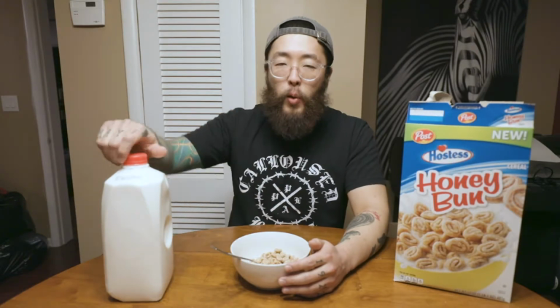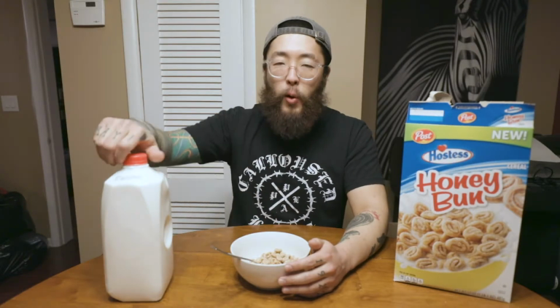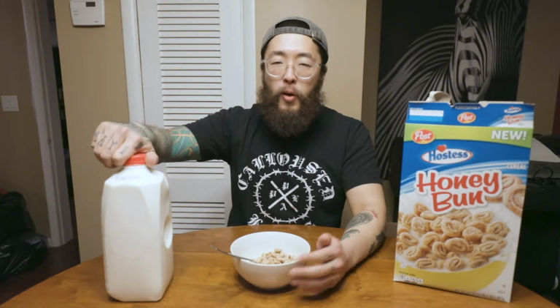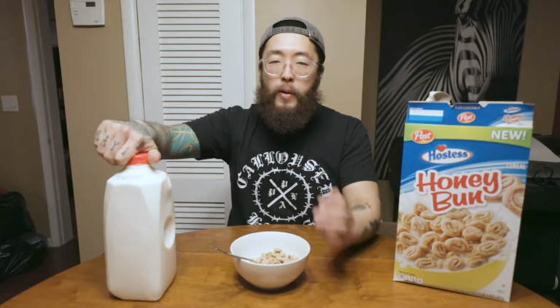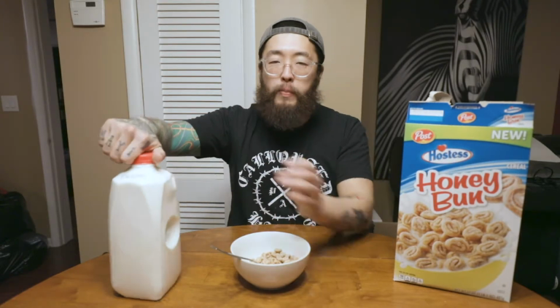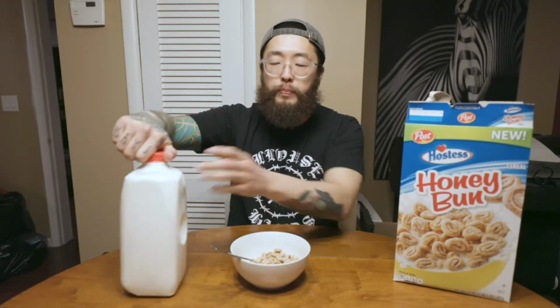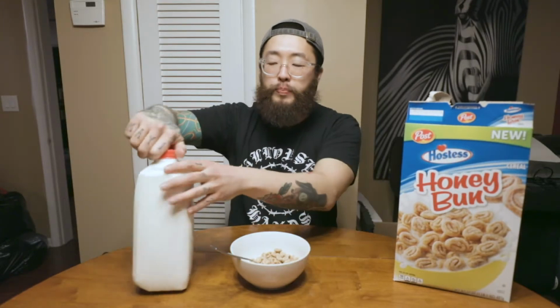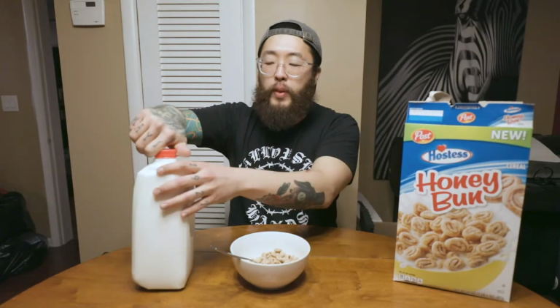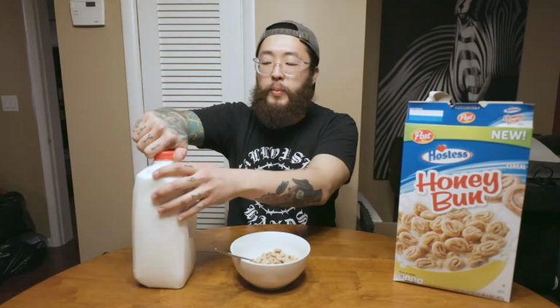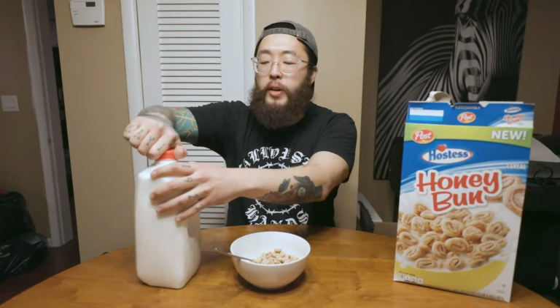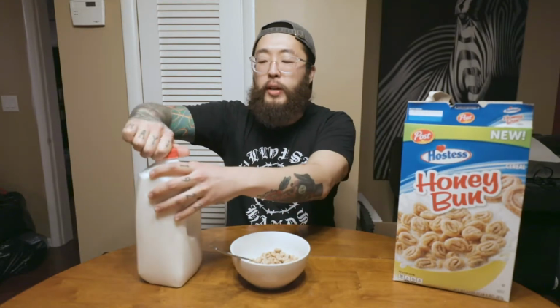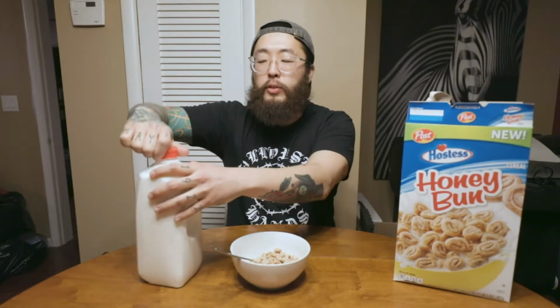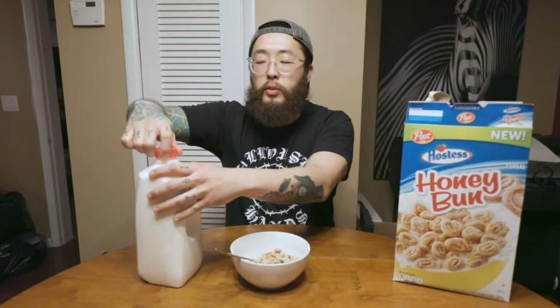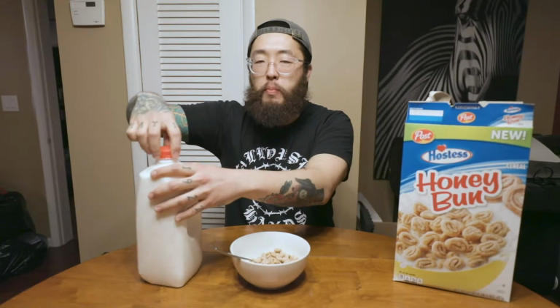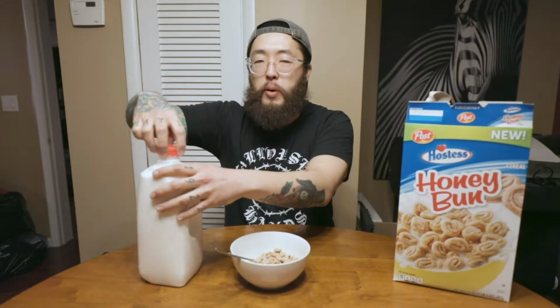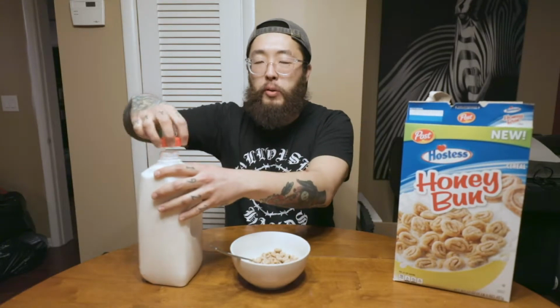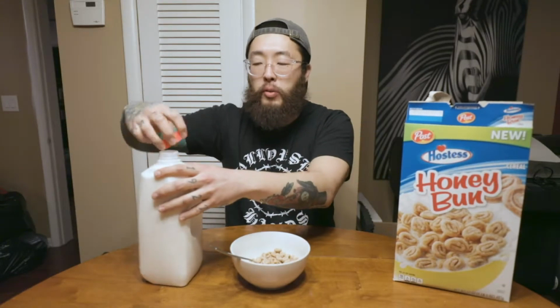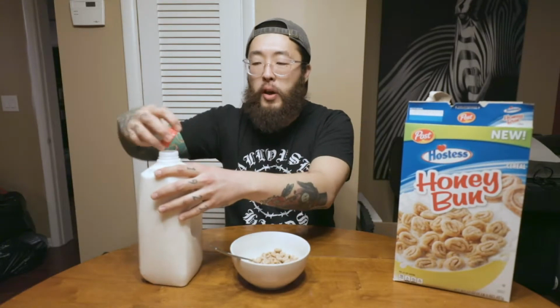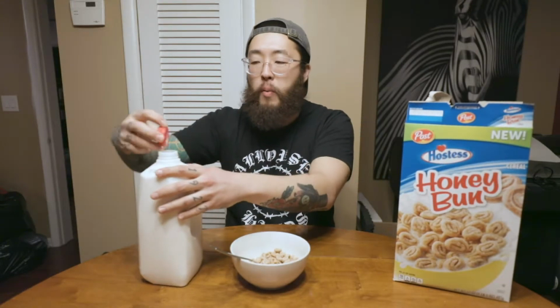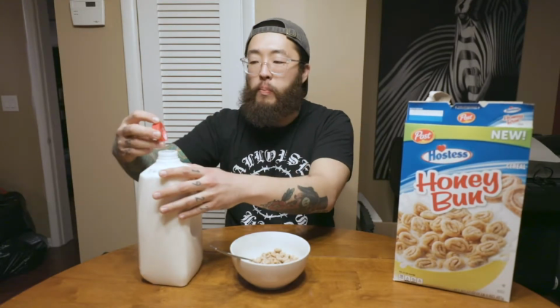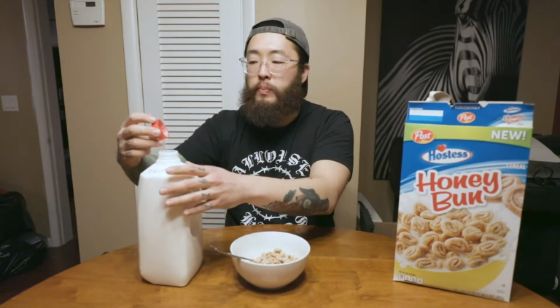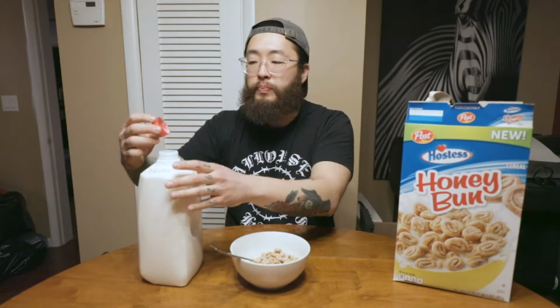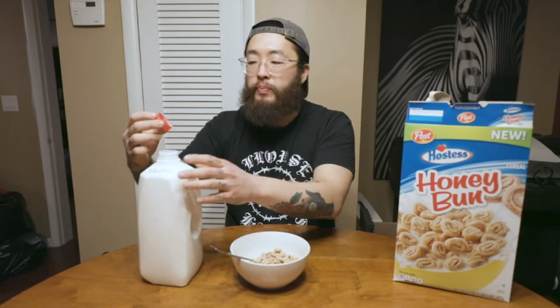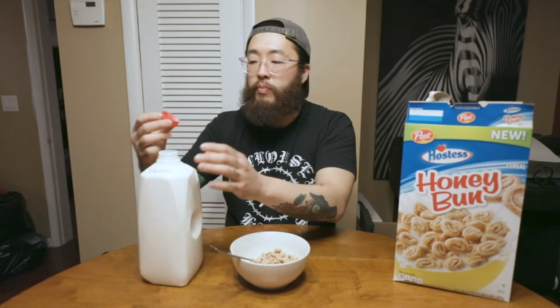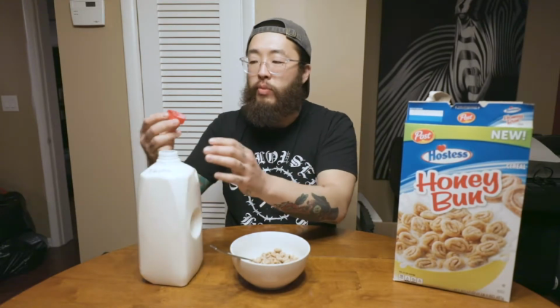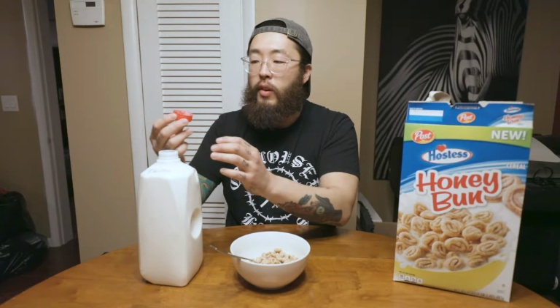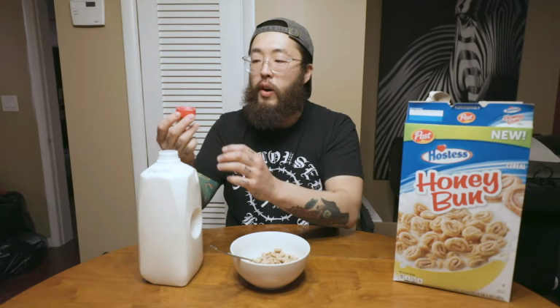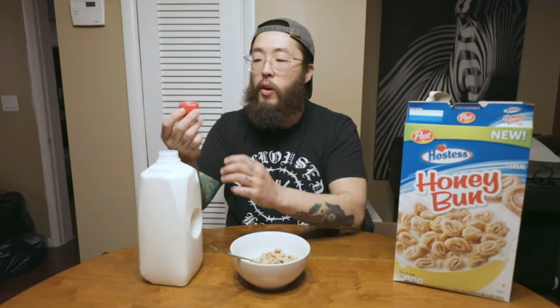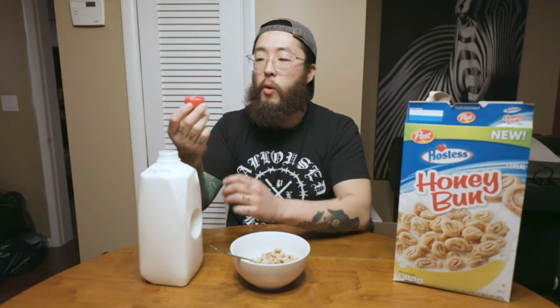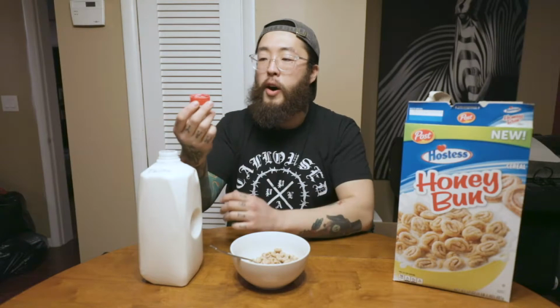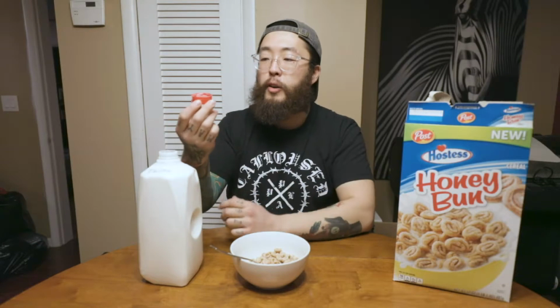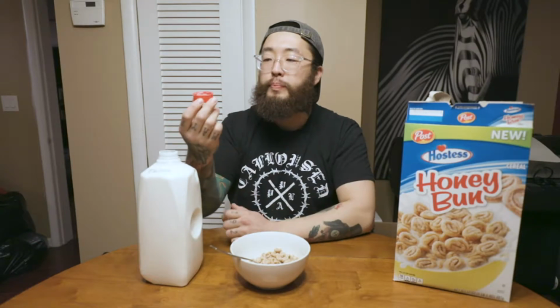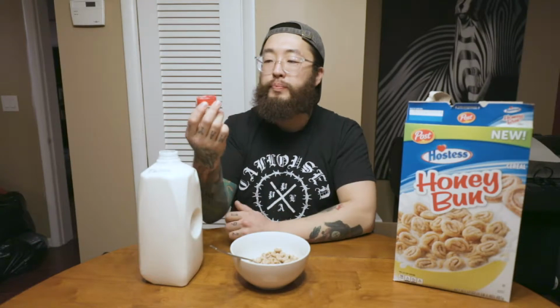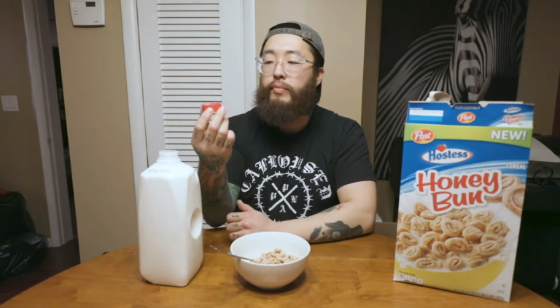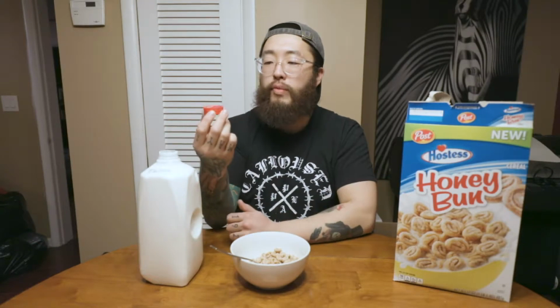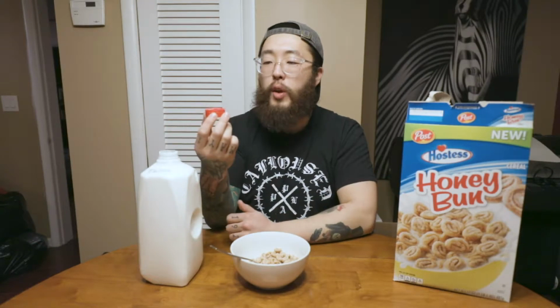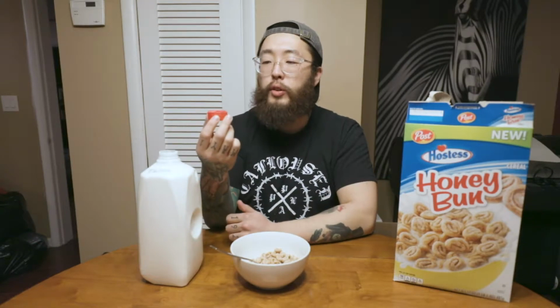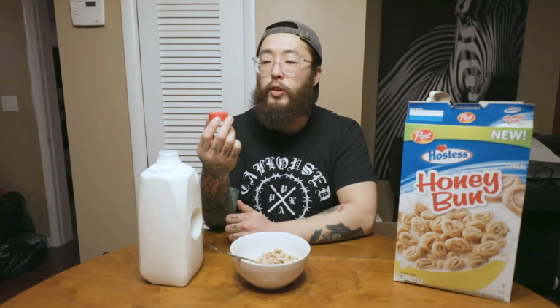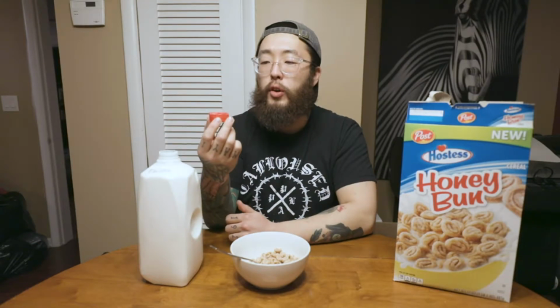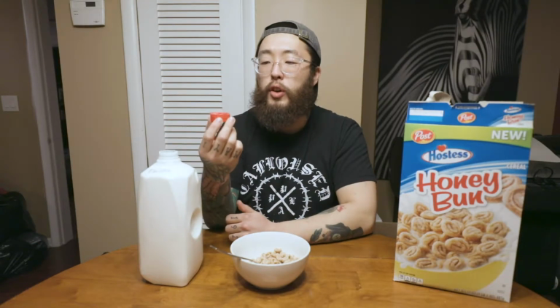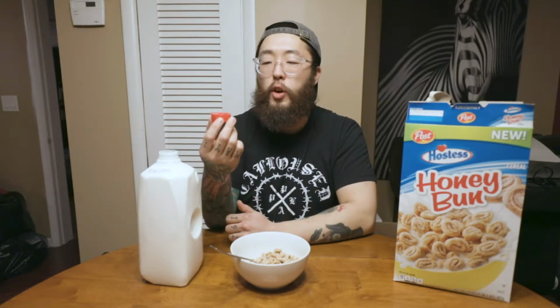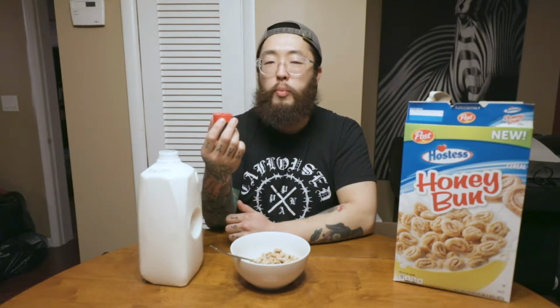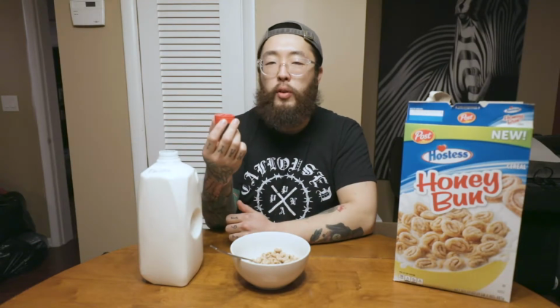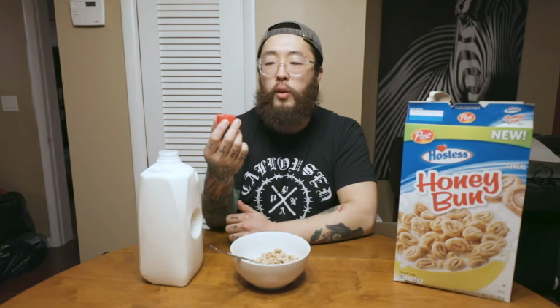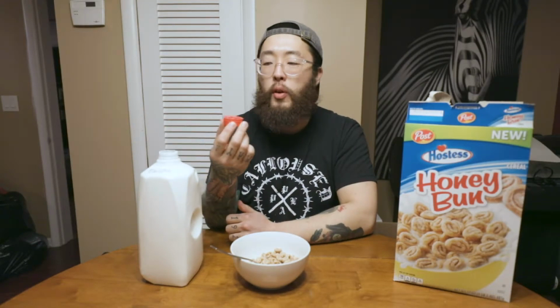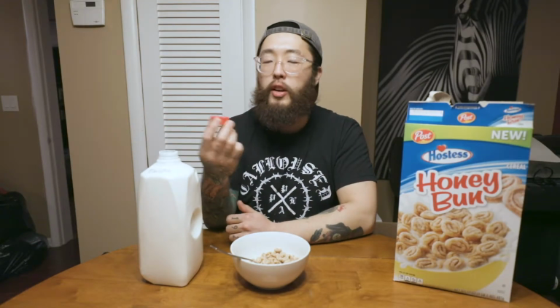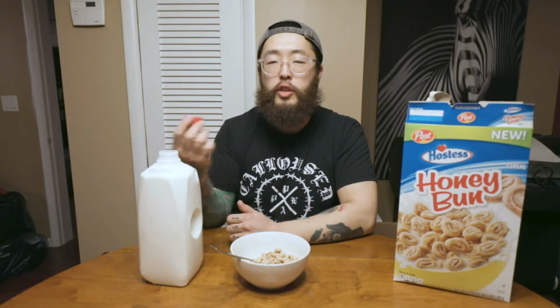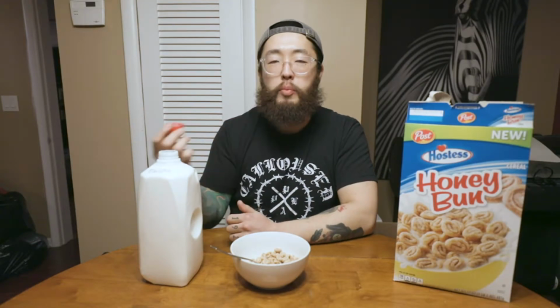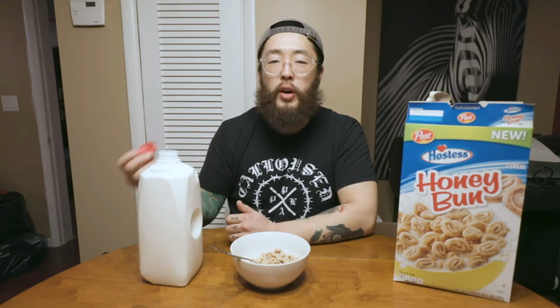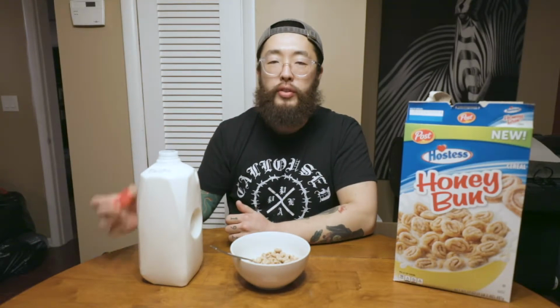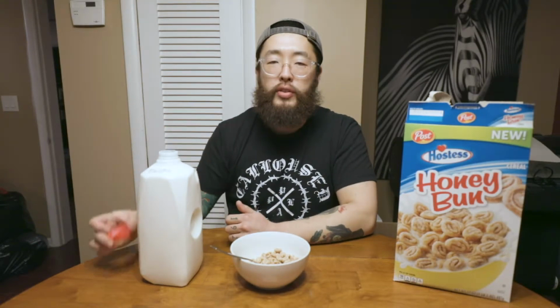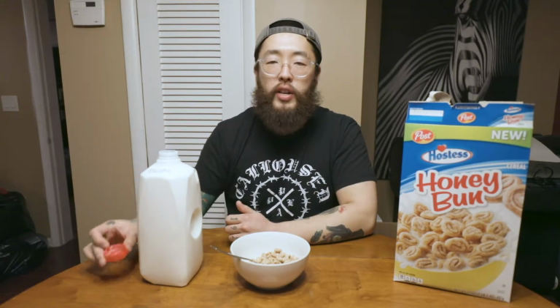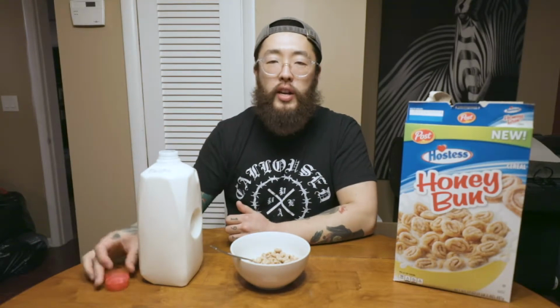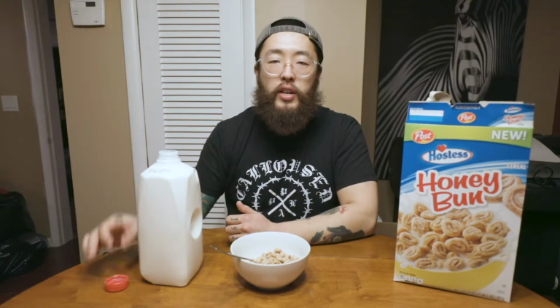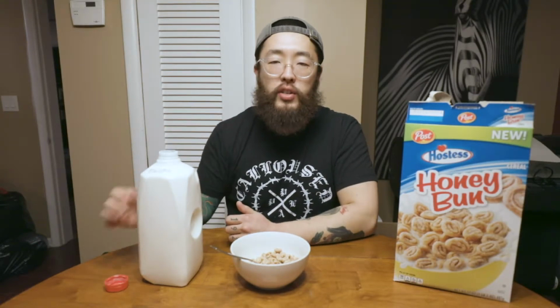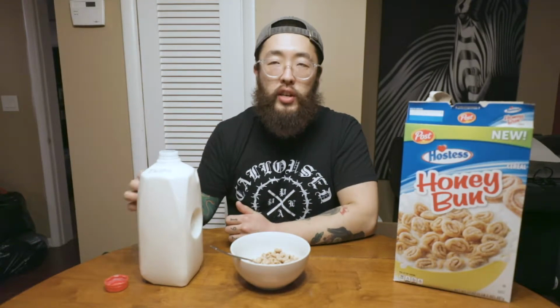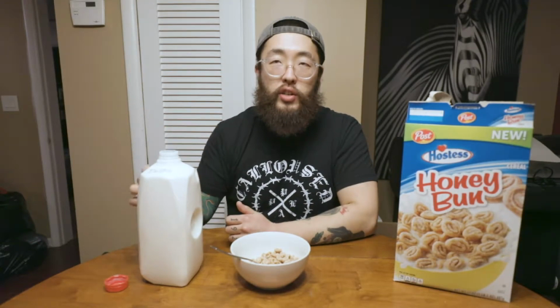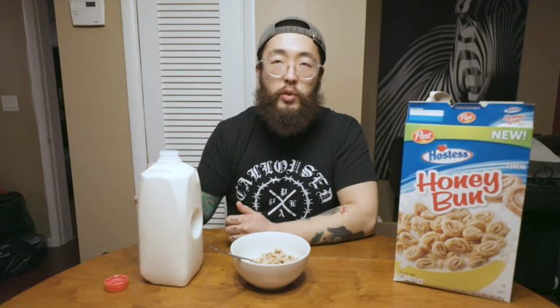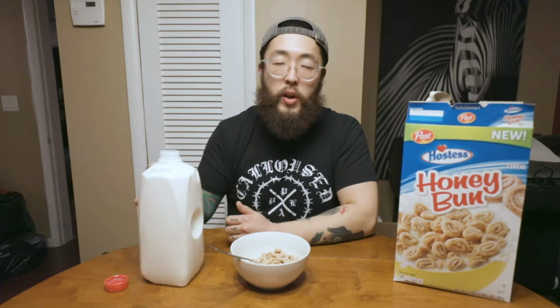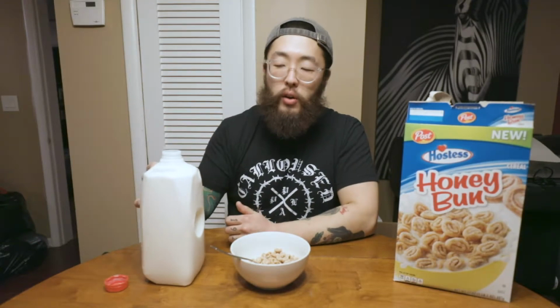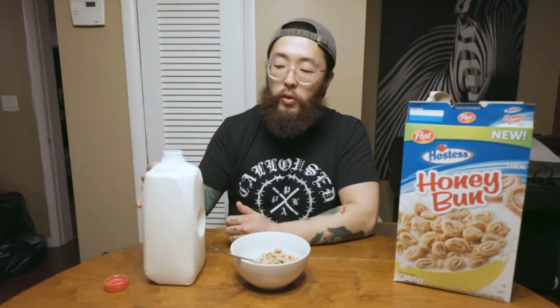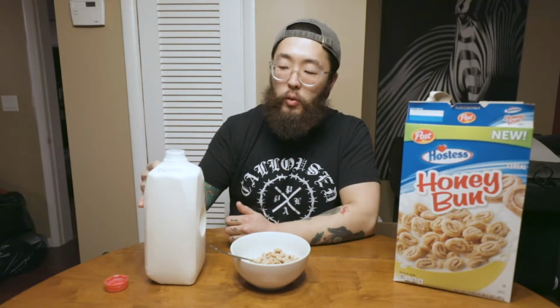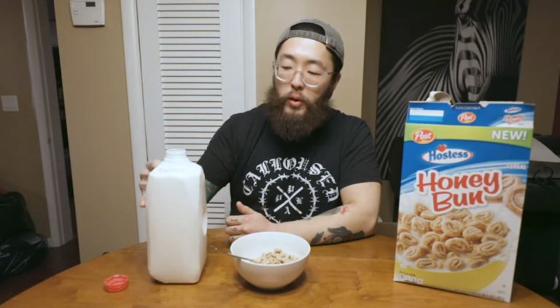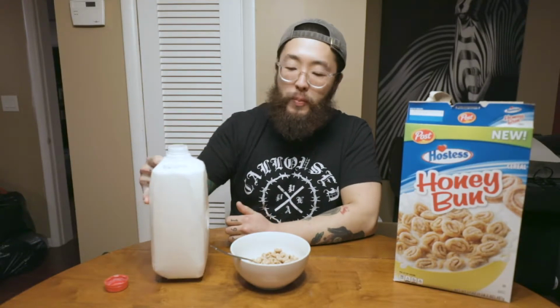Alright, I'm gonna add some milk now. Oh, wow. It was already open, and I just bought this. That kind of sketches me out a little bit.